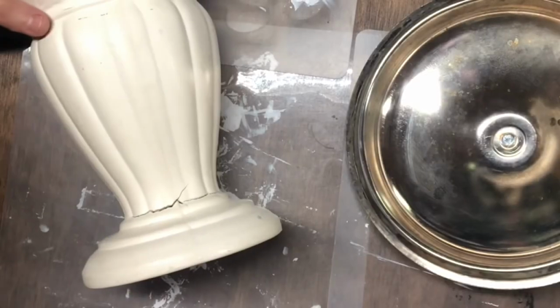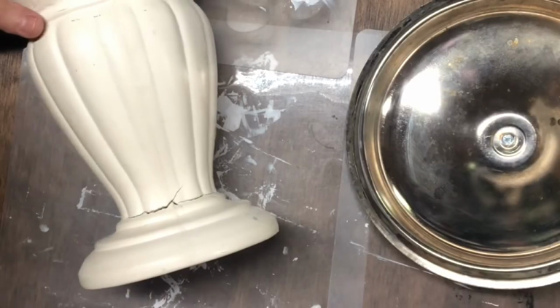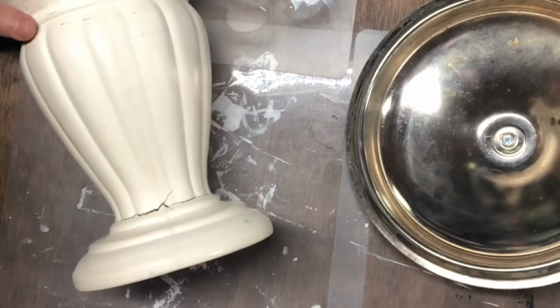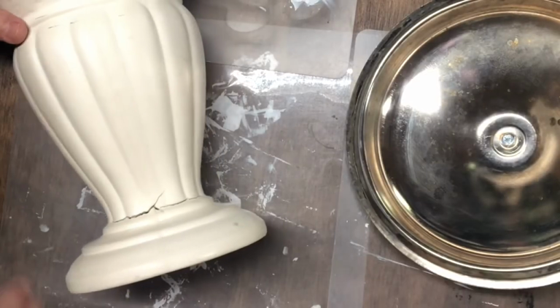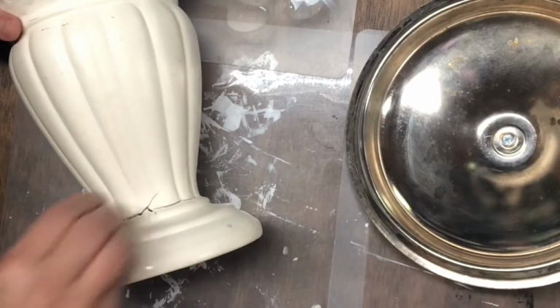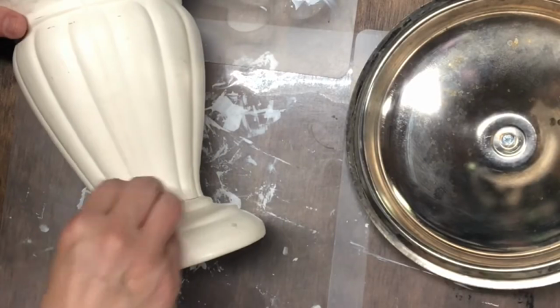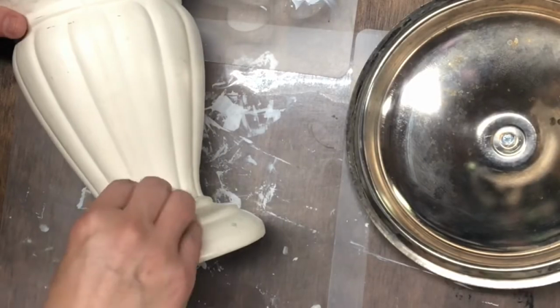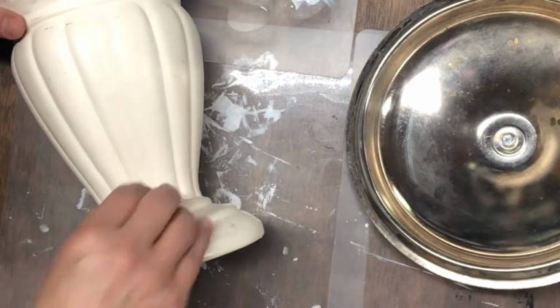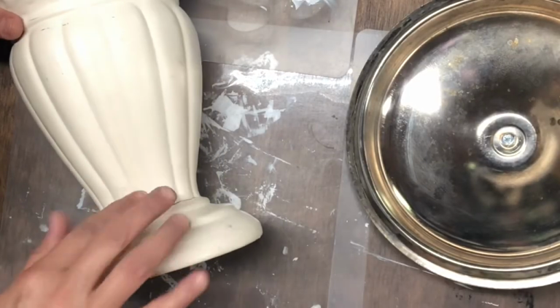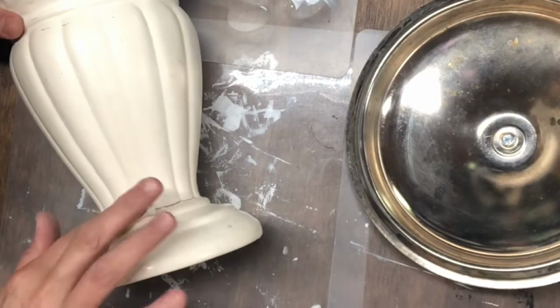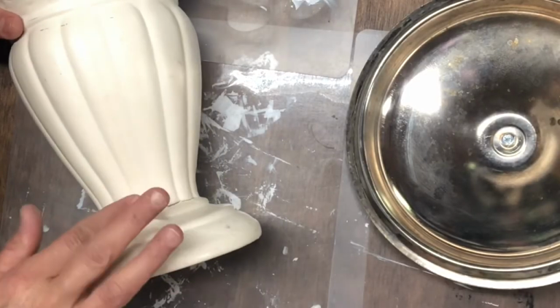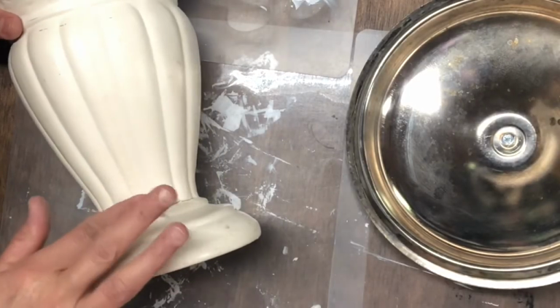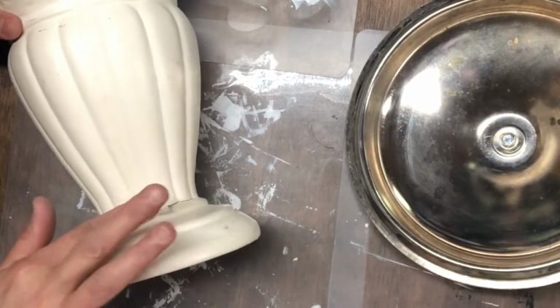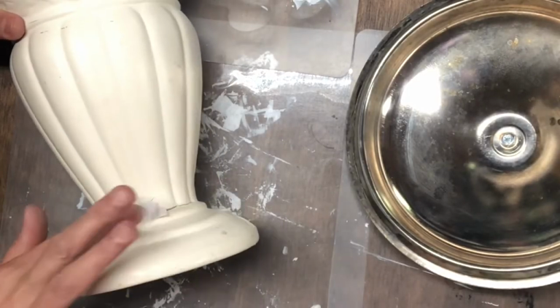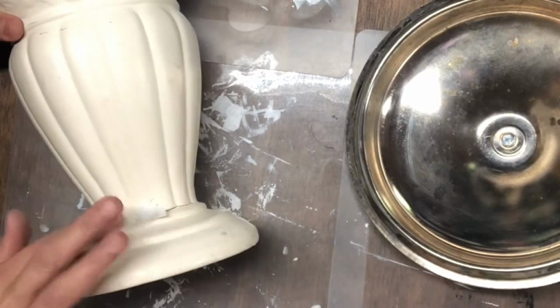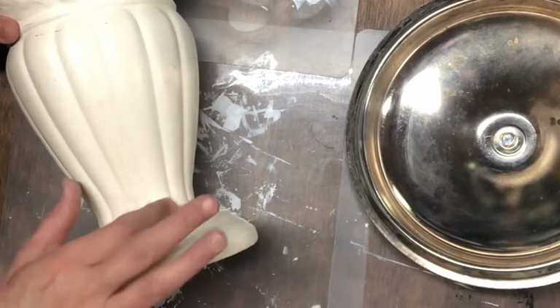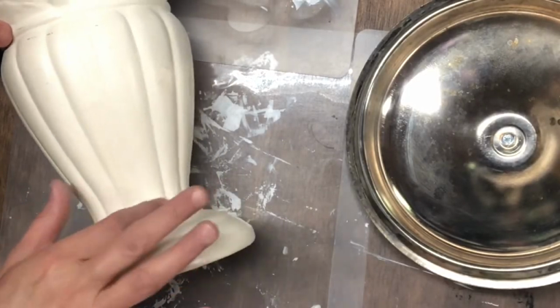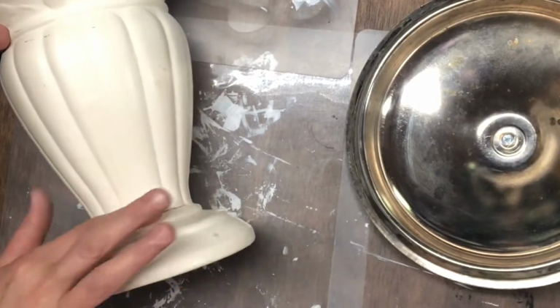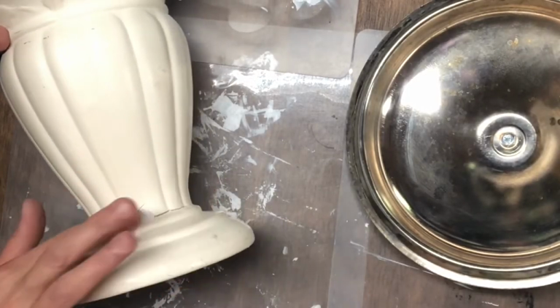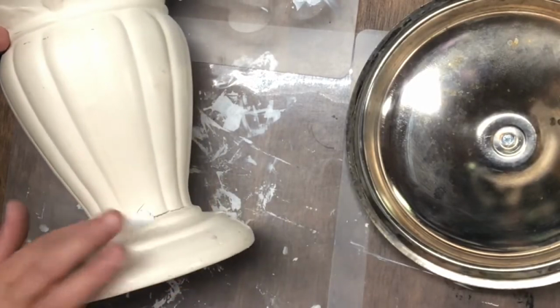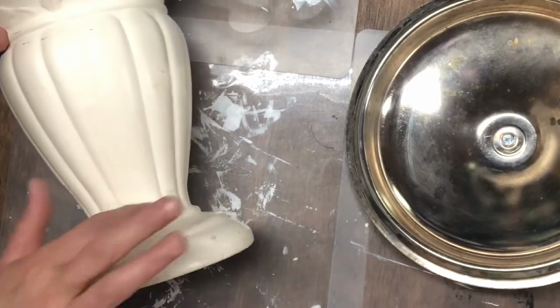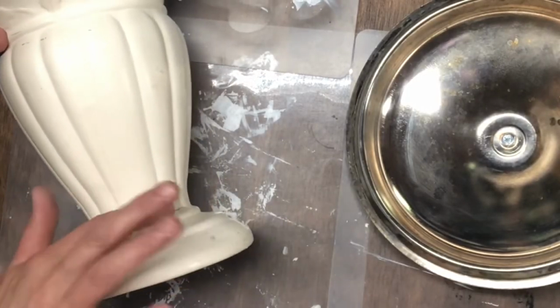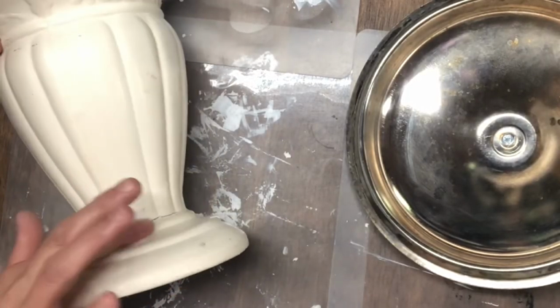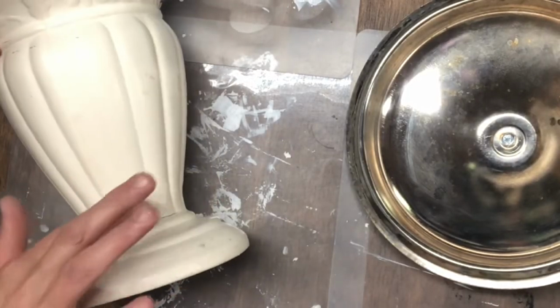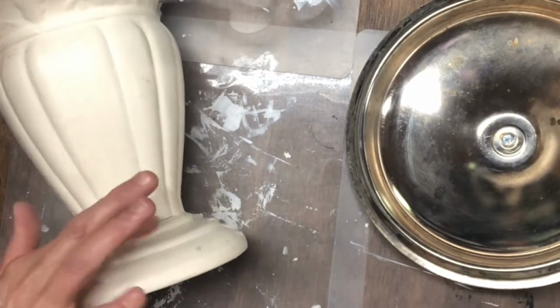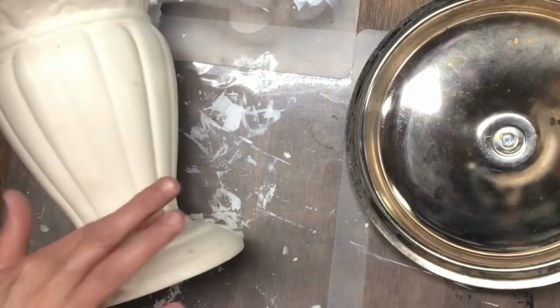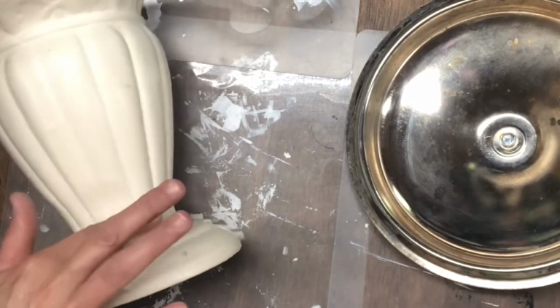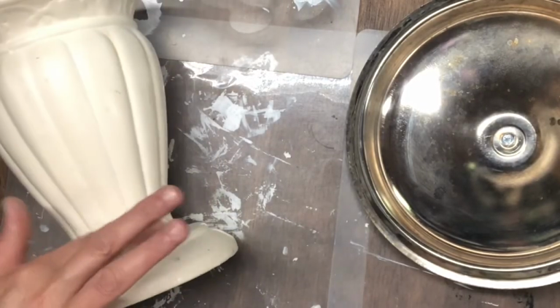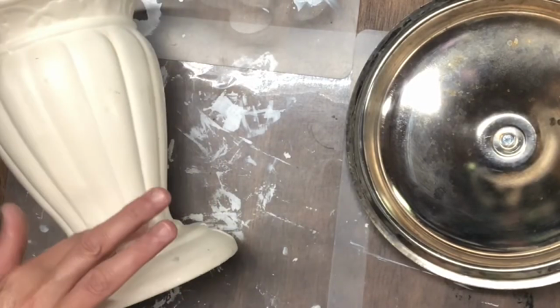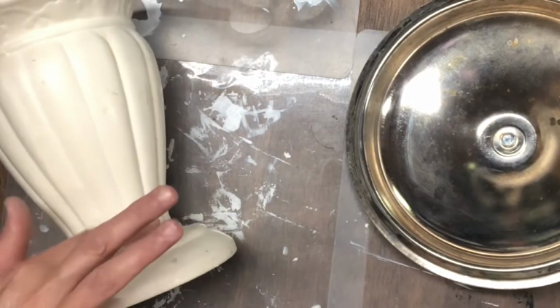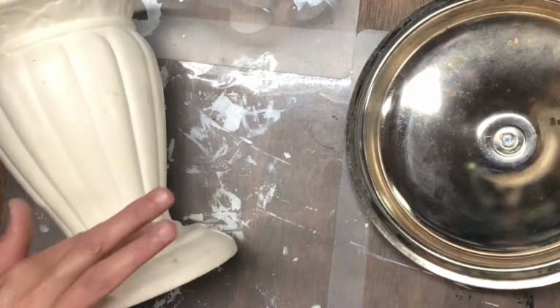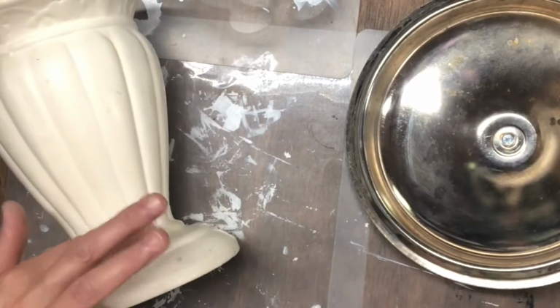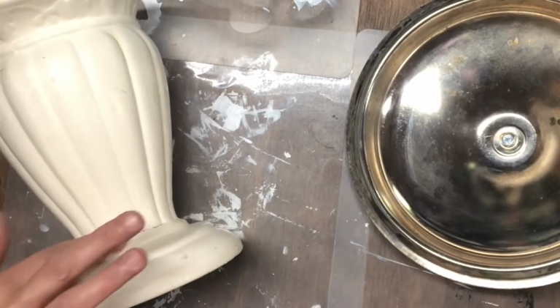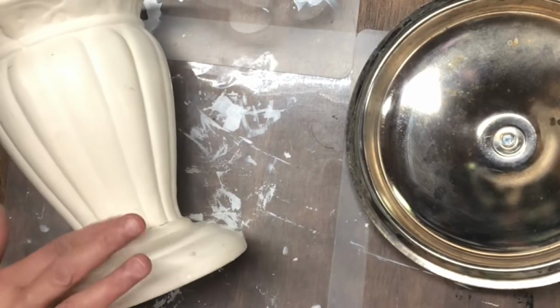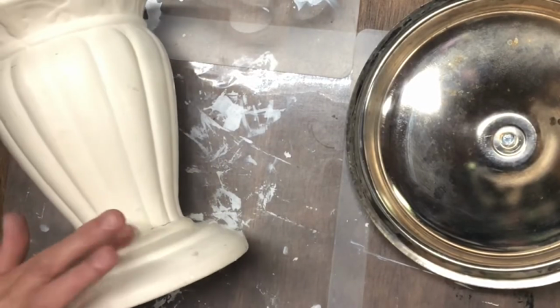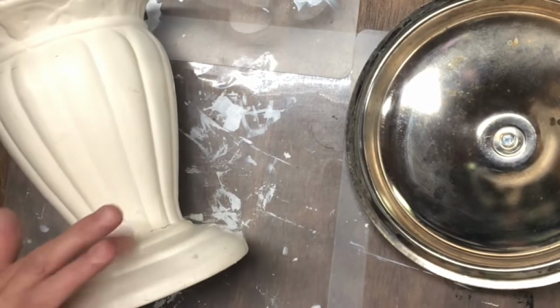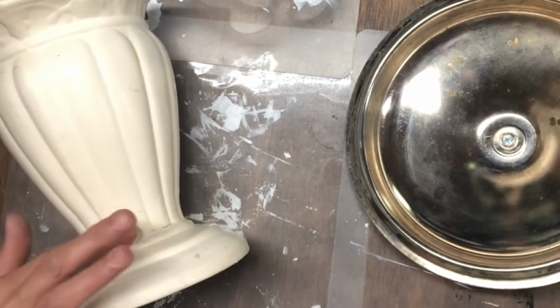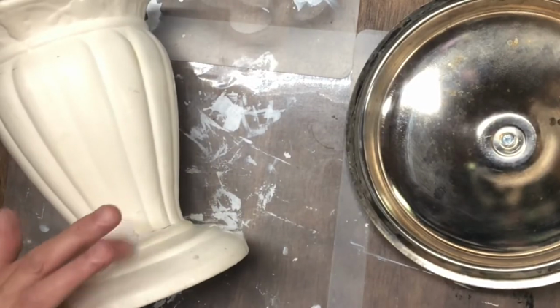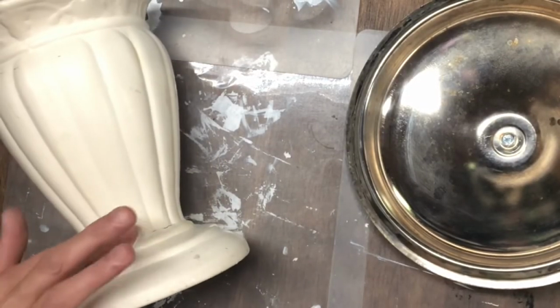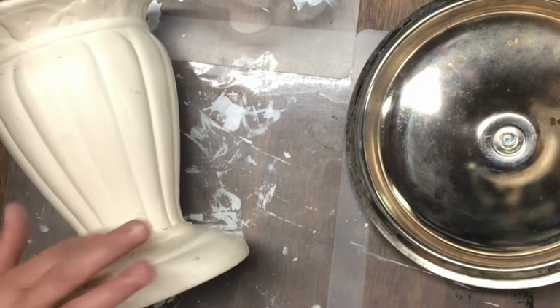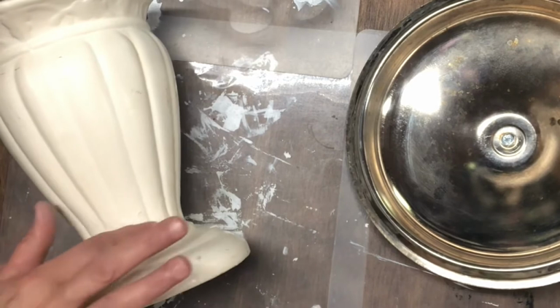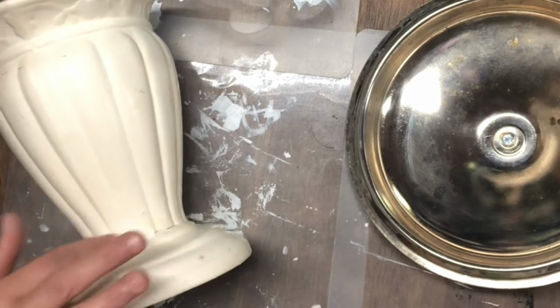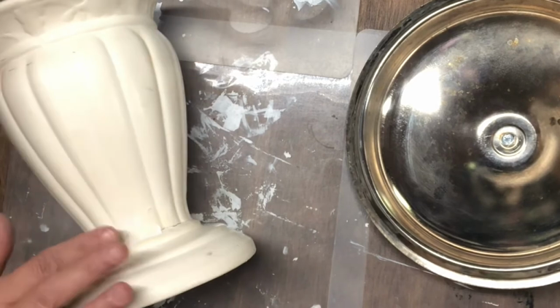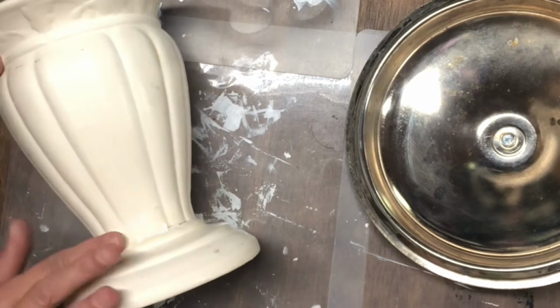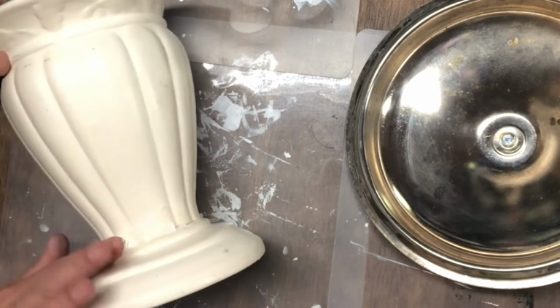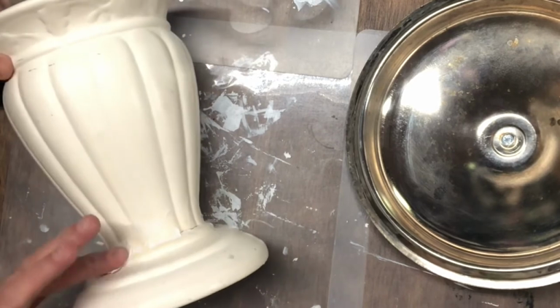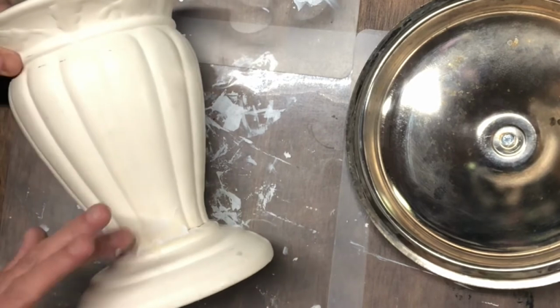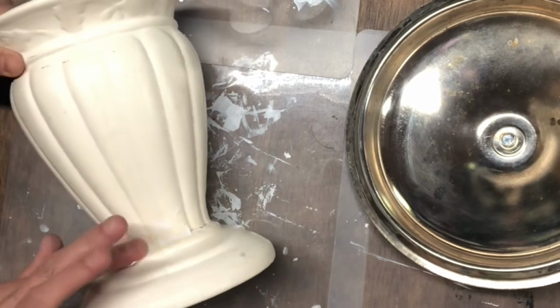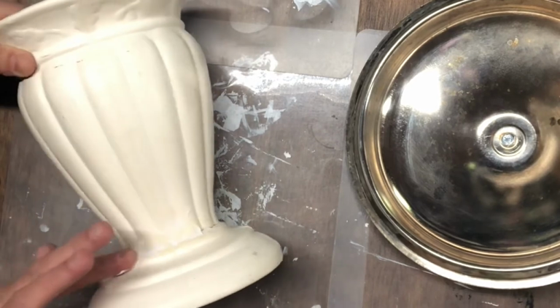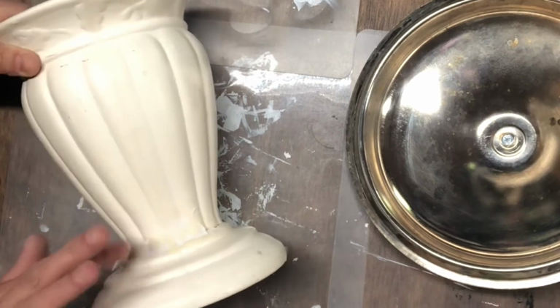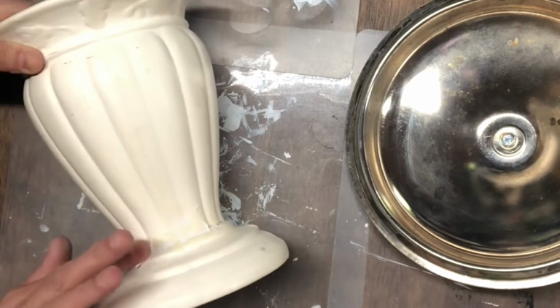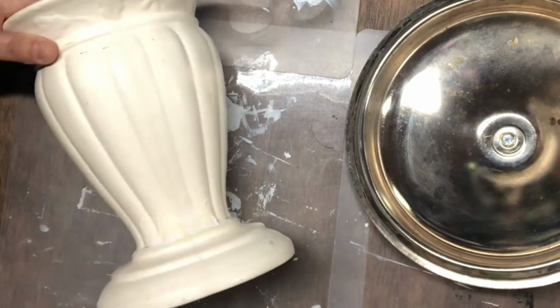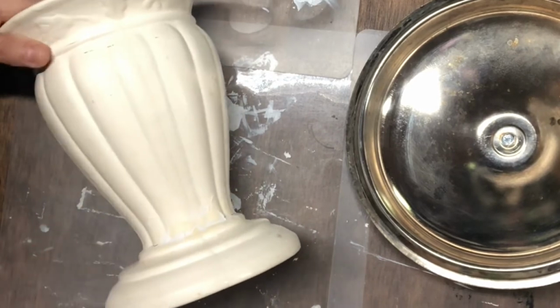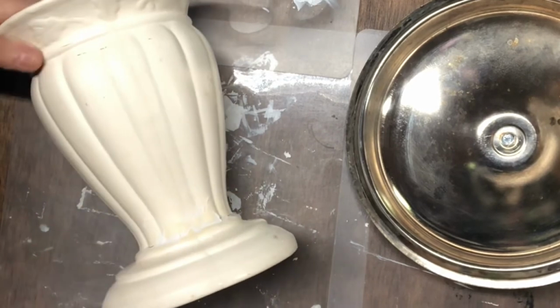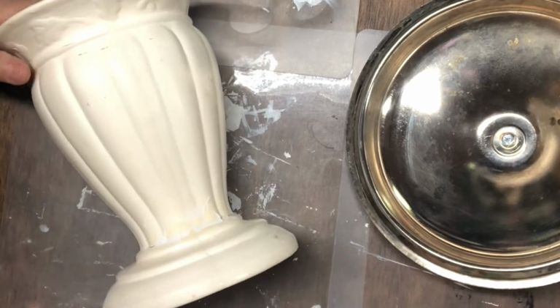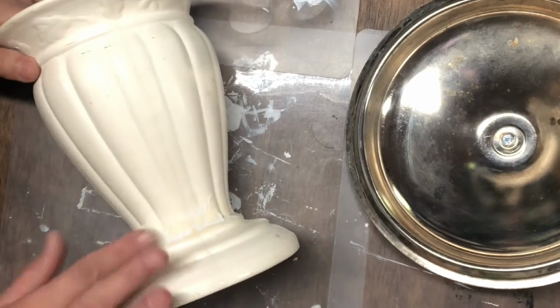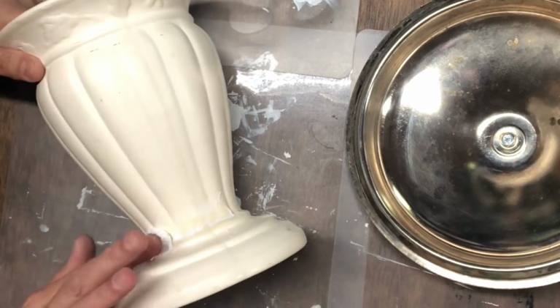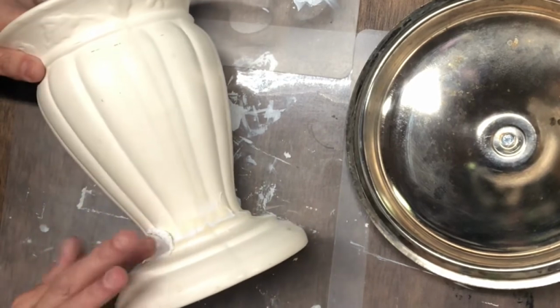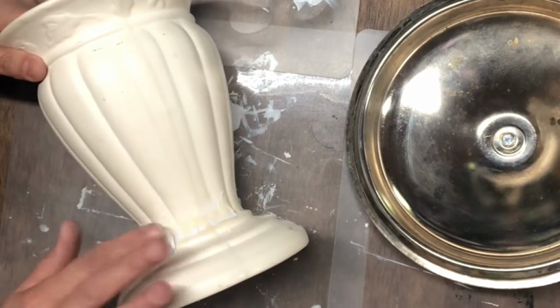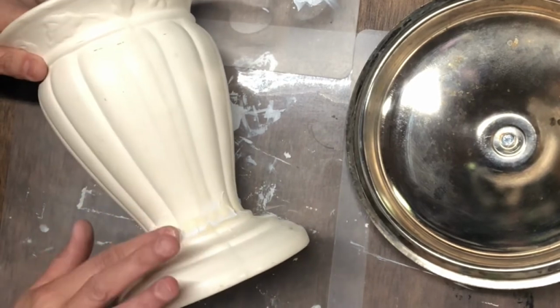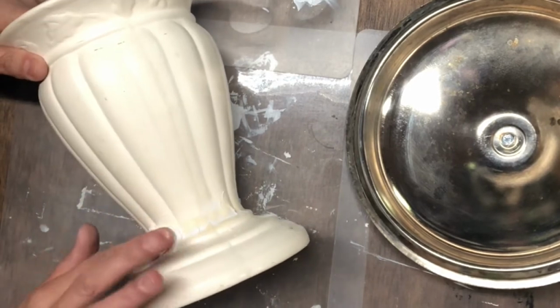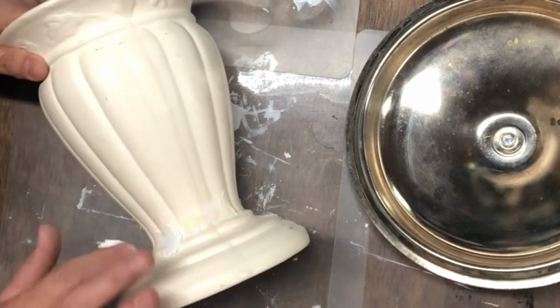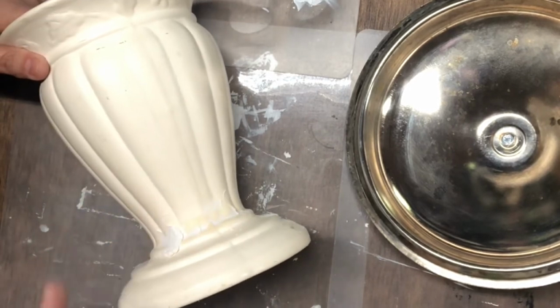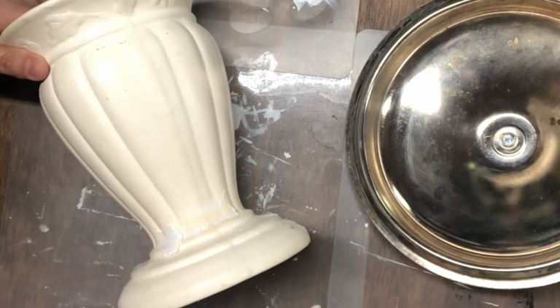The bottom of this face has a little crack in it, so I'm just going to take some Dollar Tree putty and fill that in, let it dry, and then sand it back down.